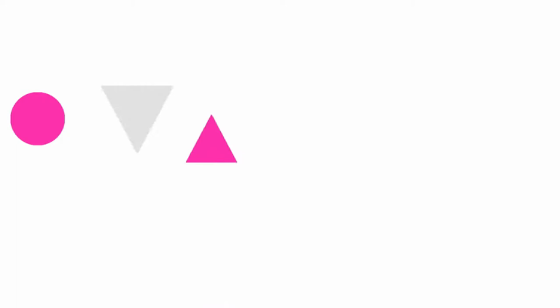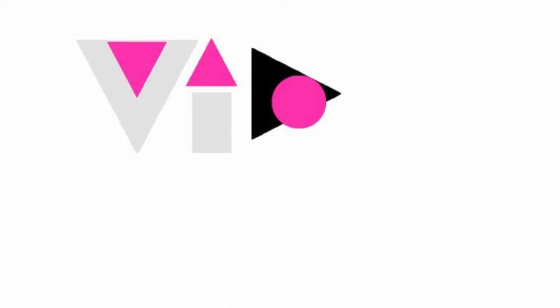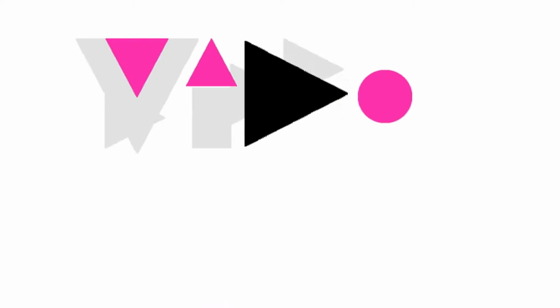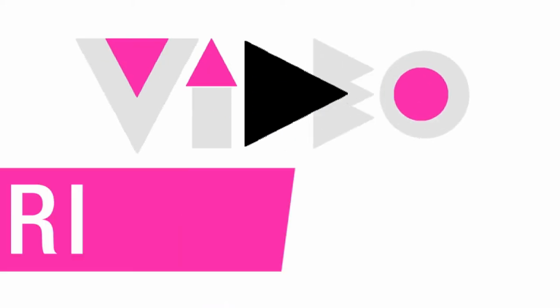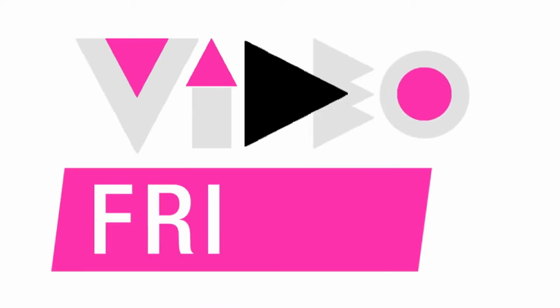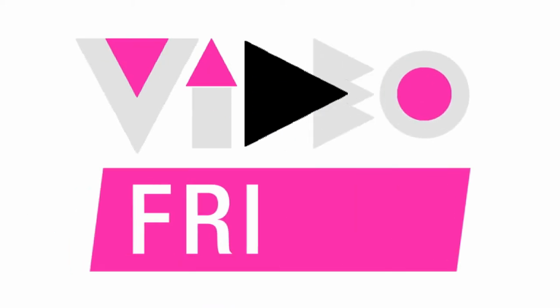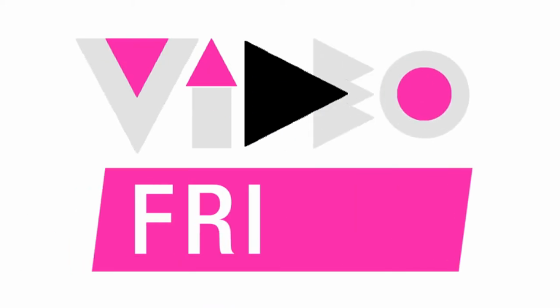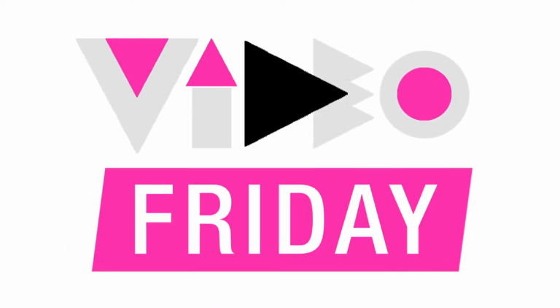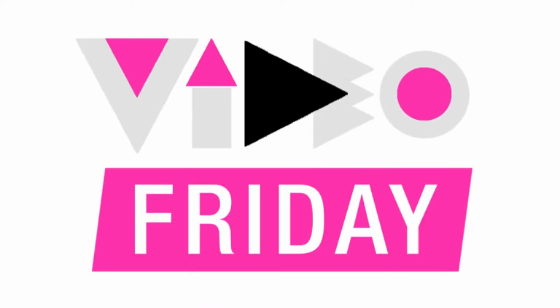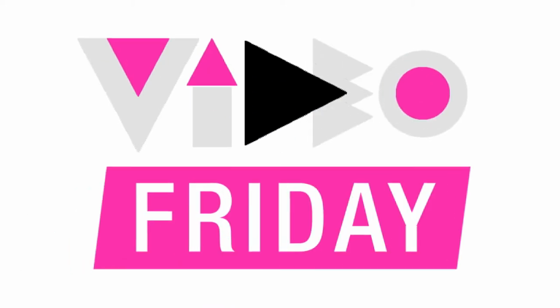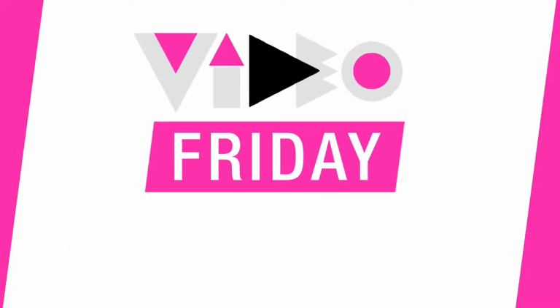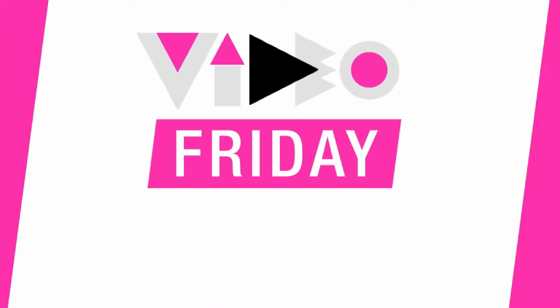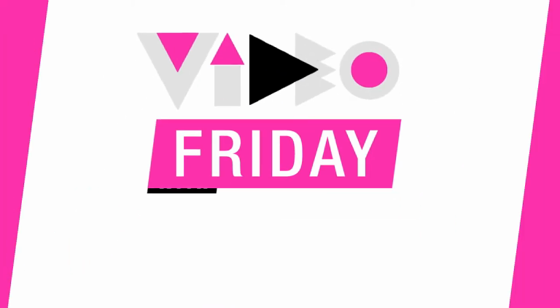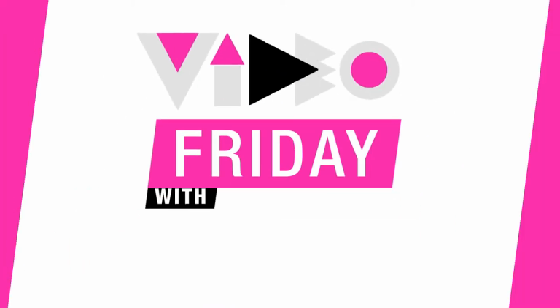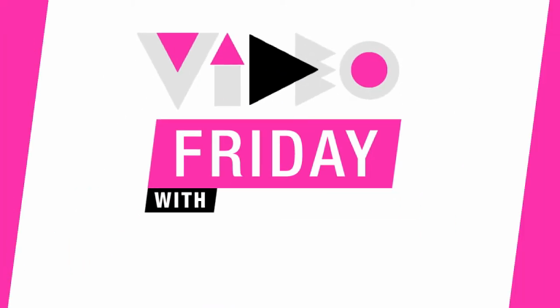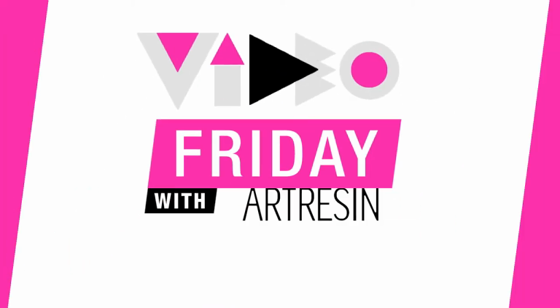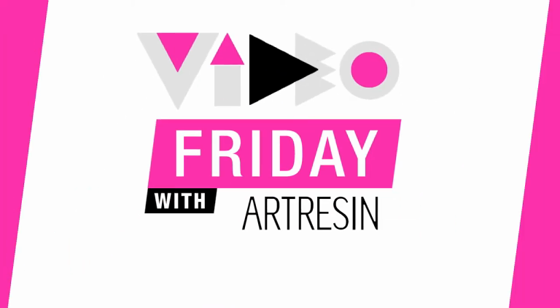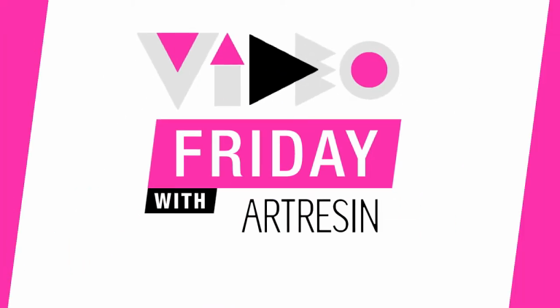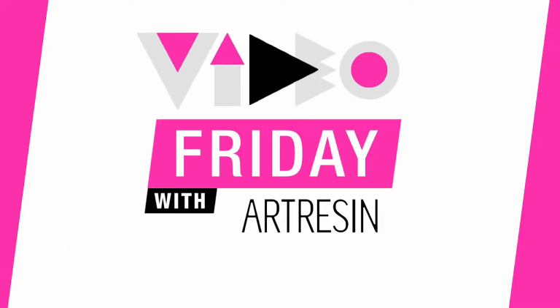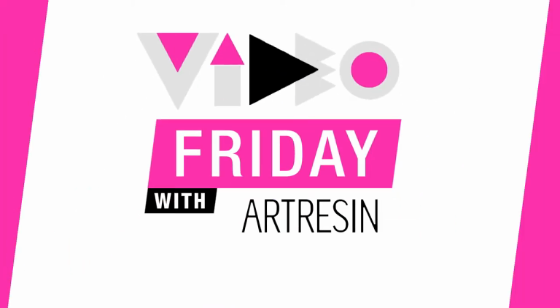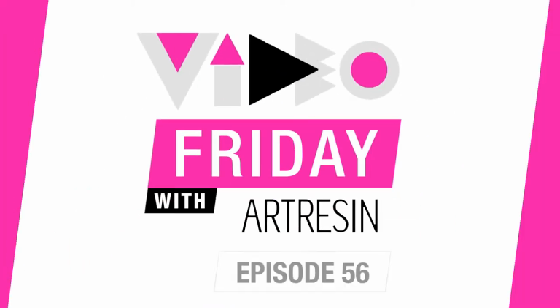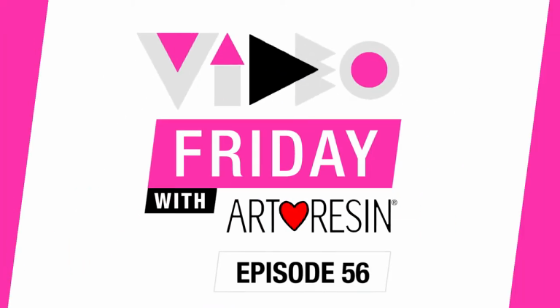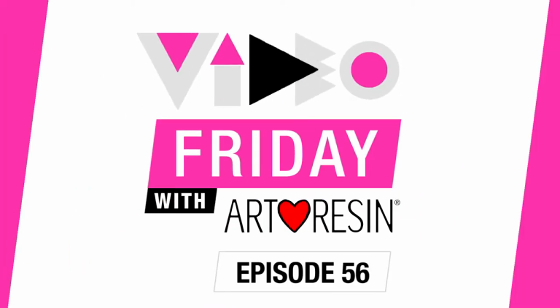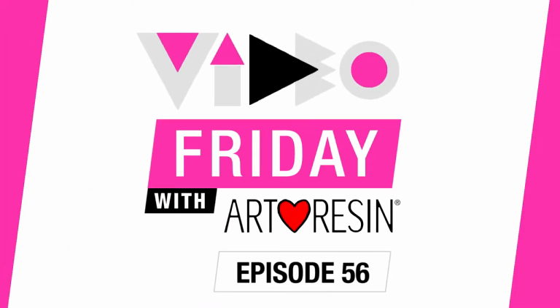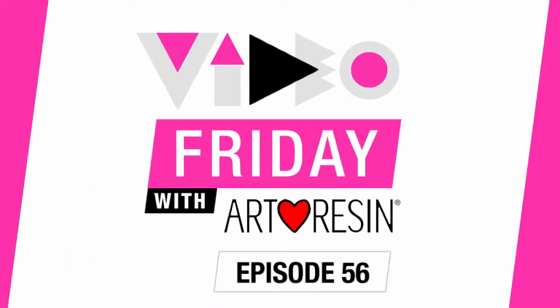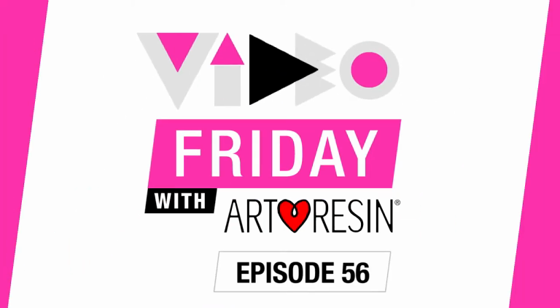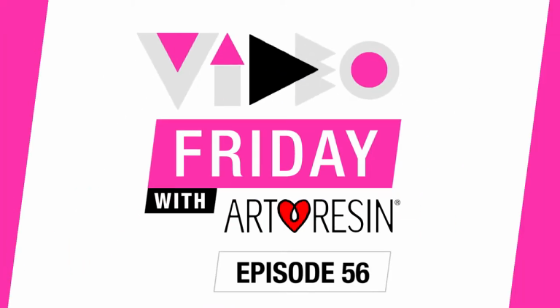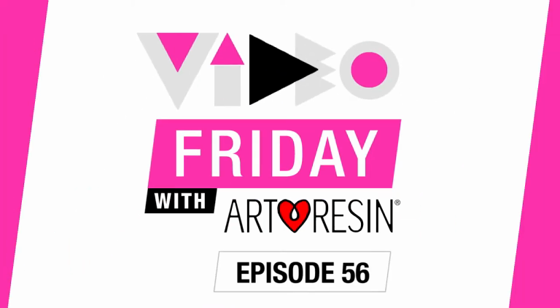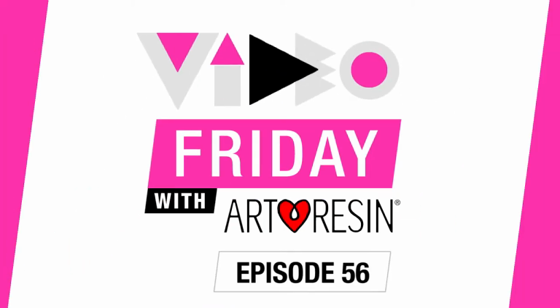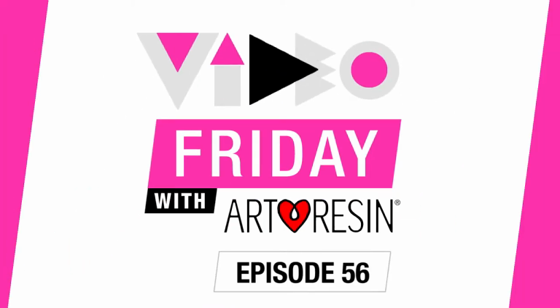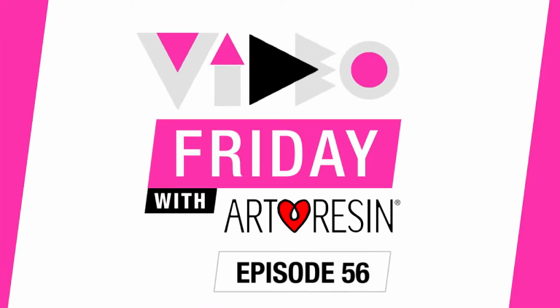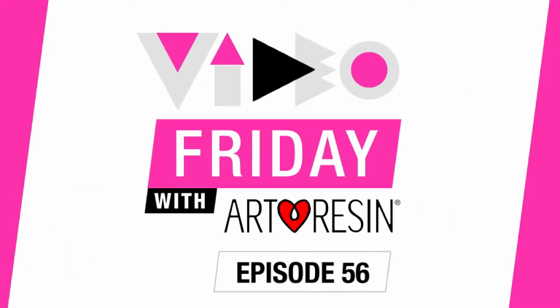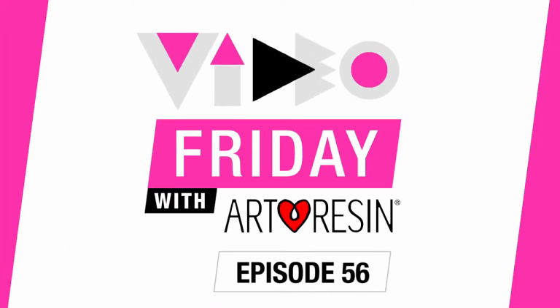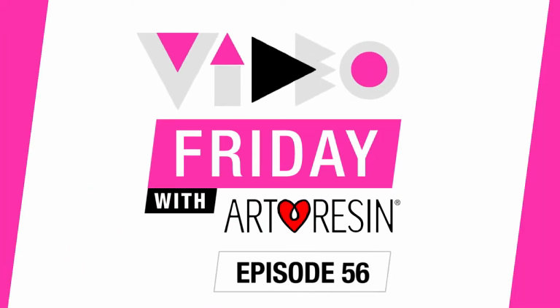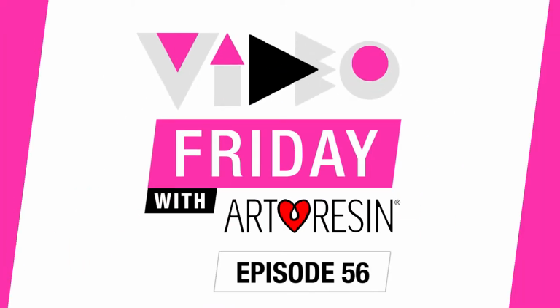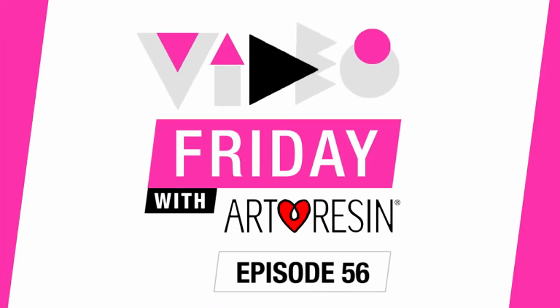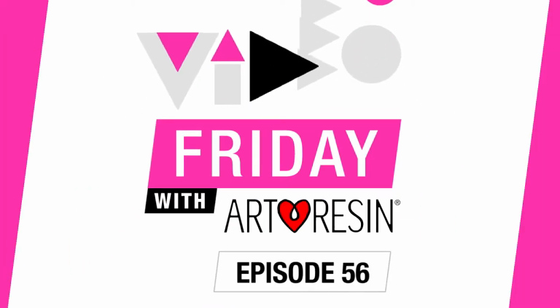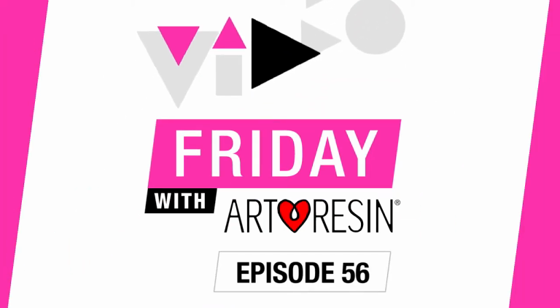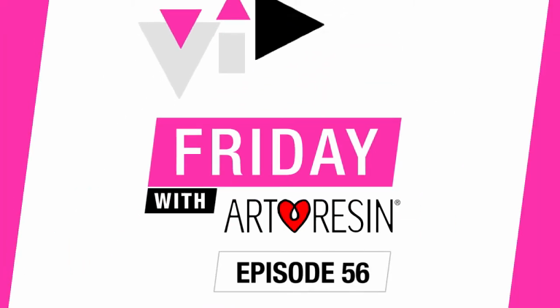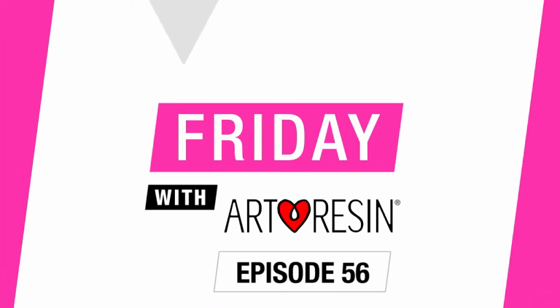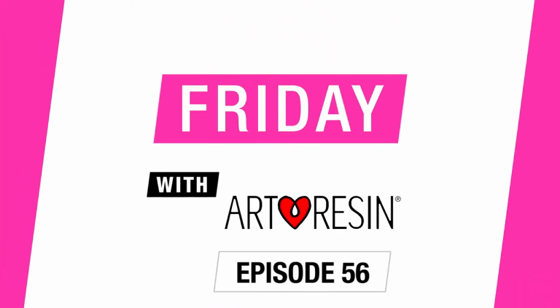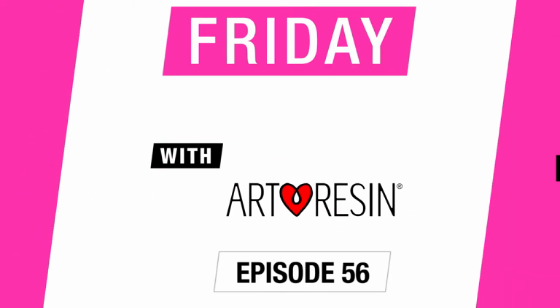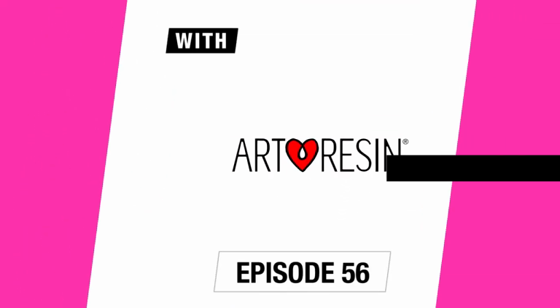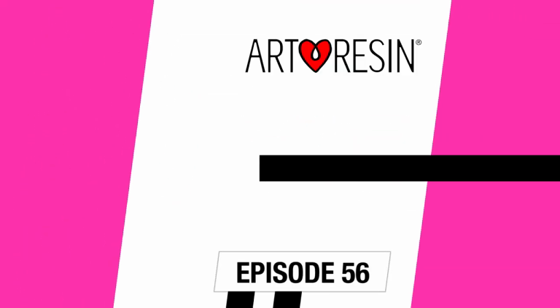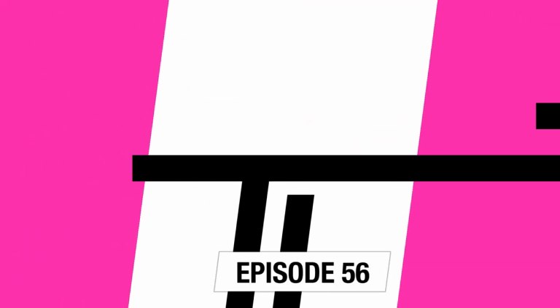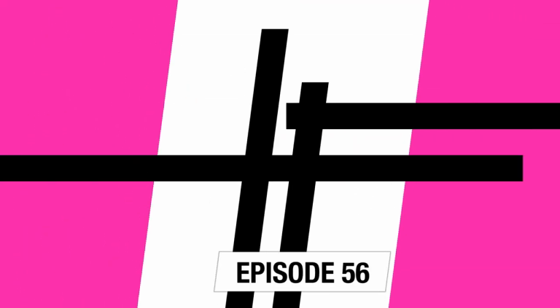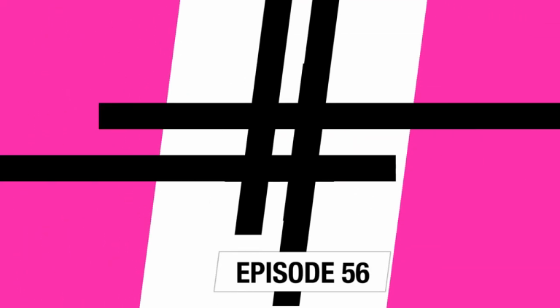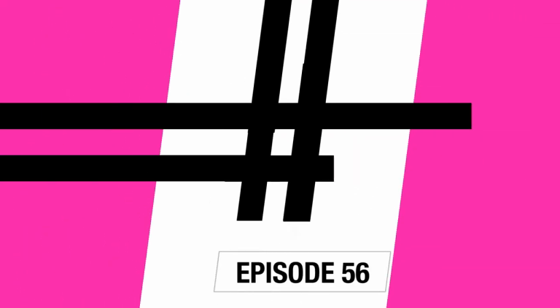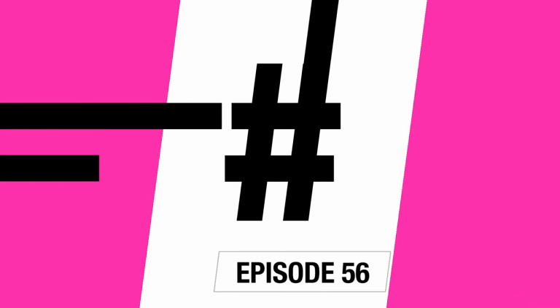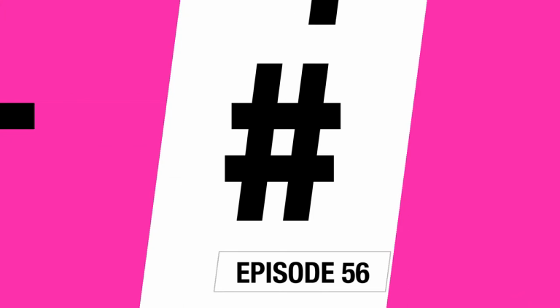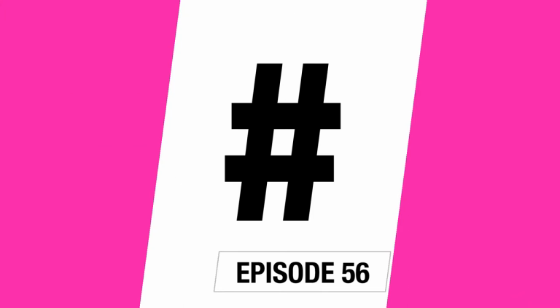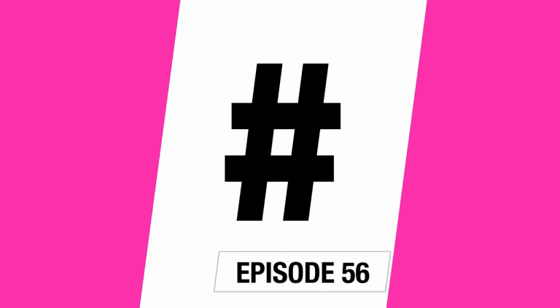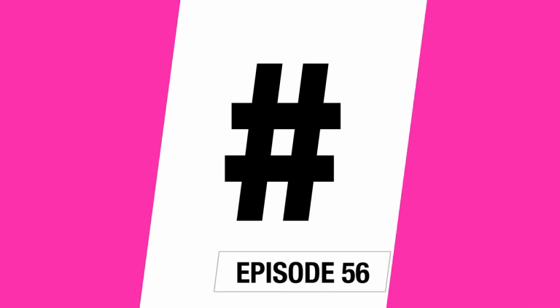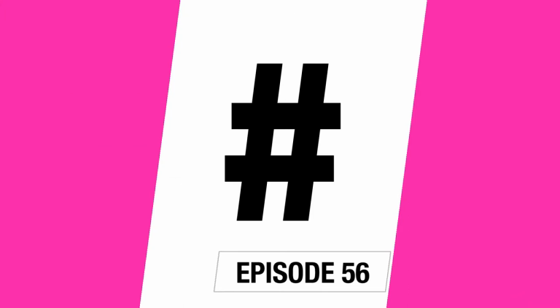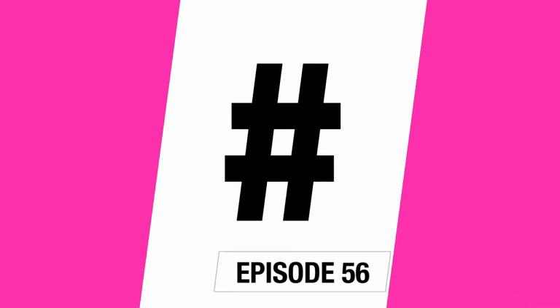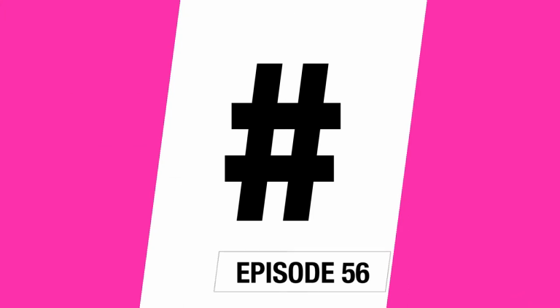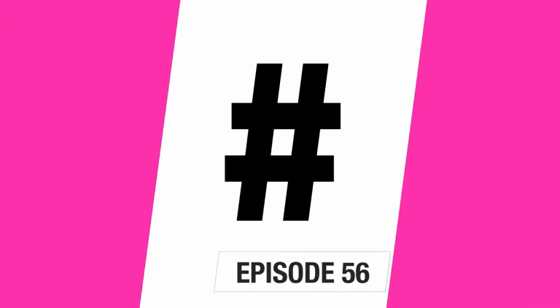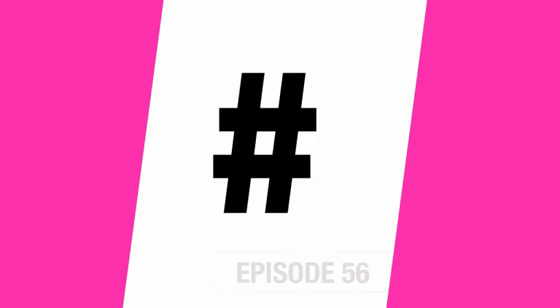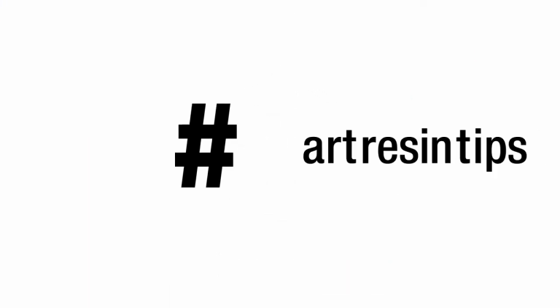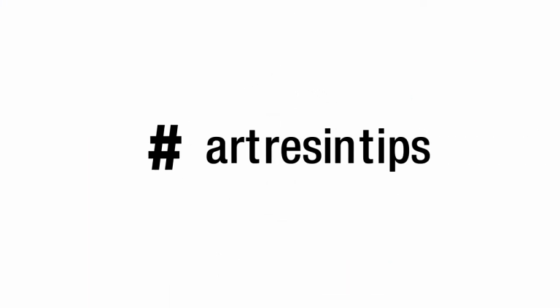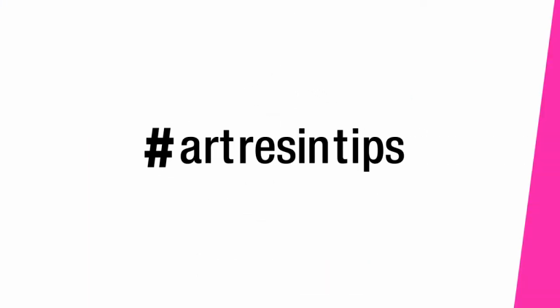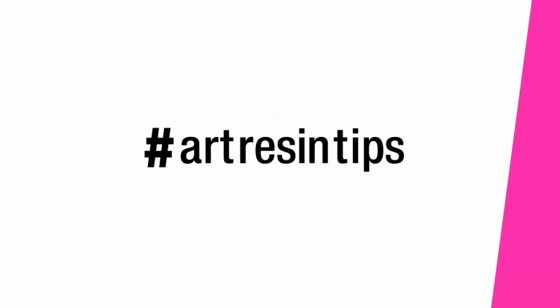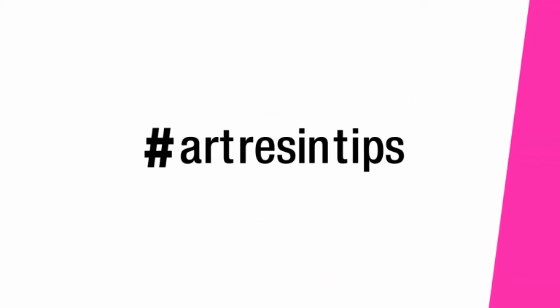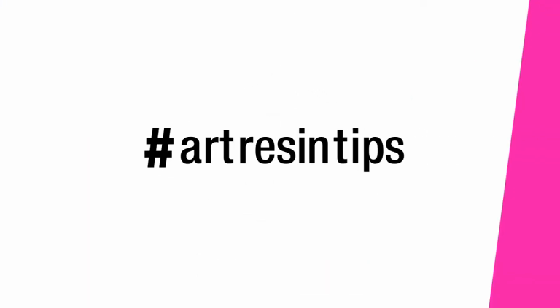Video Friday with Art Resin. Why don't we use that hashtag together everyone? Hashtag ArtResinTips.